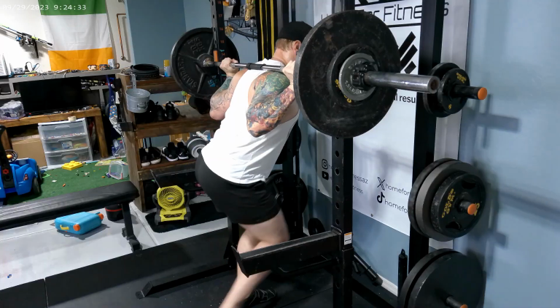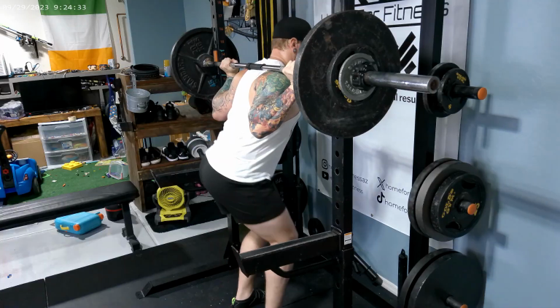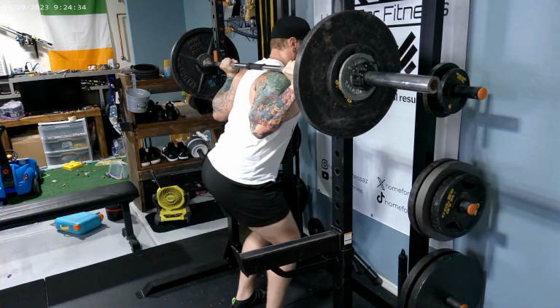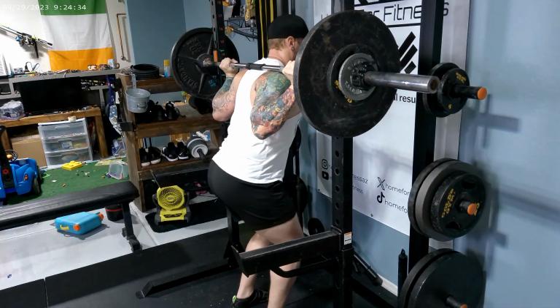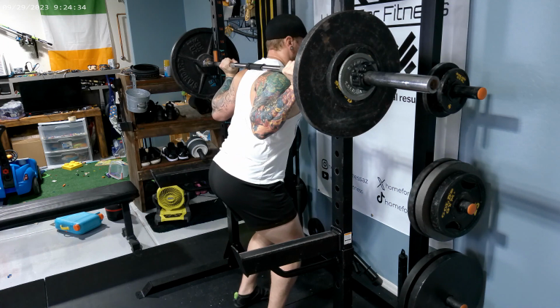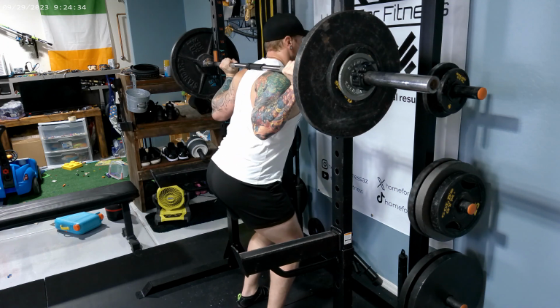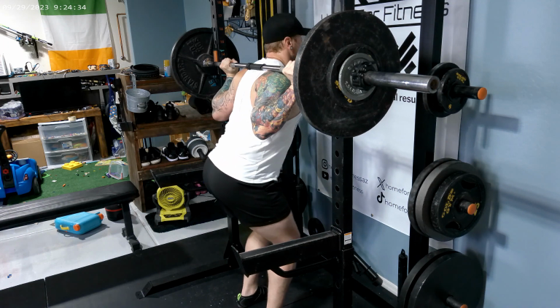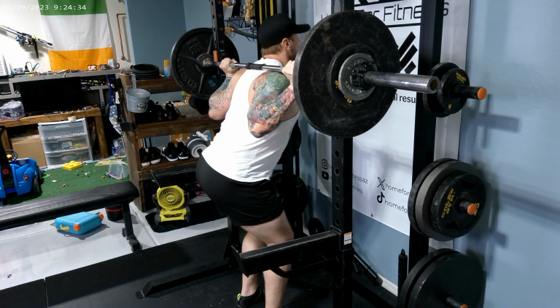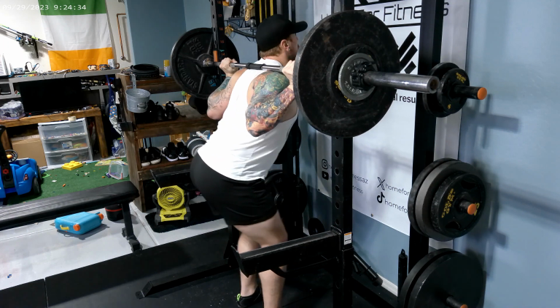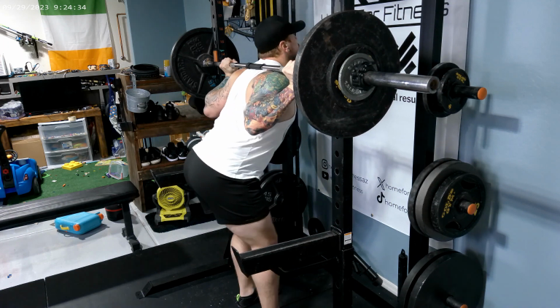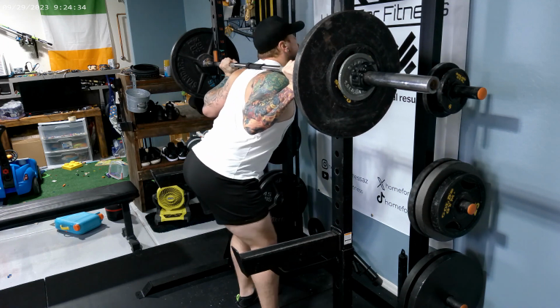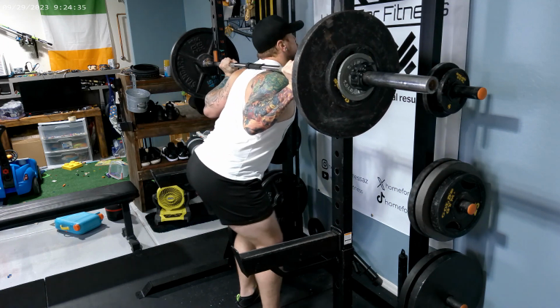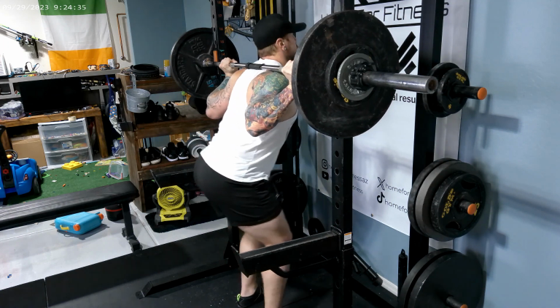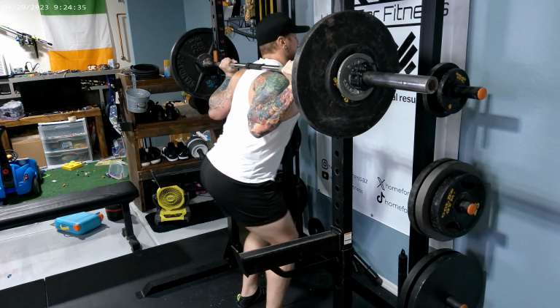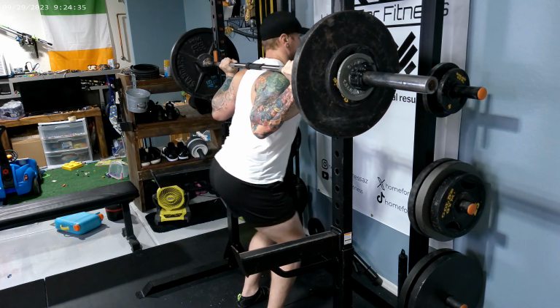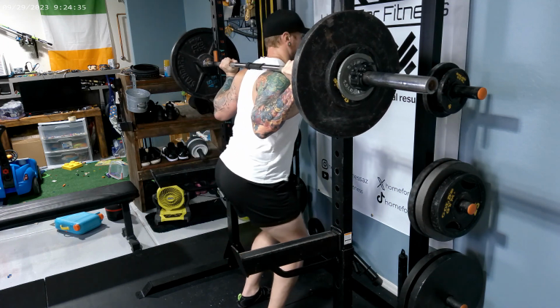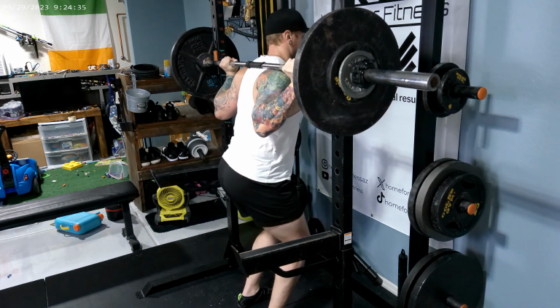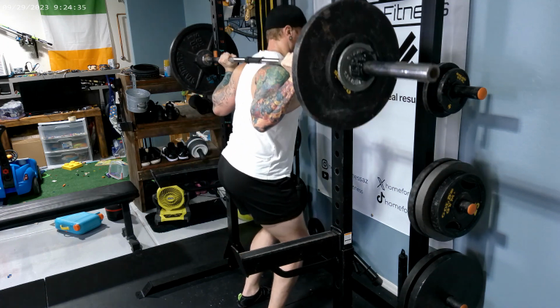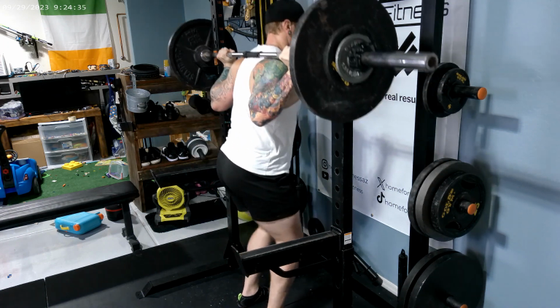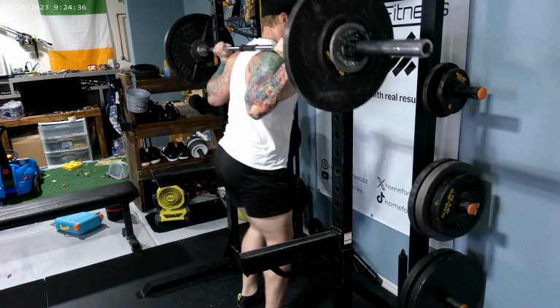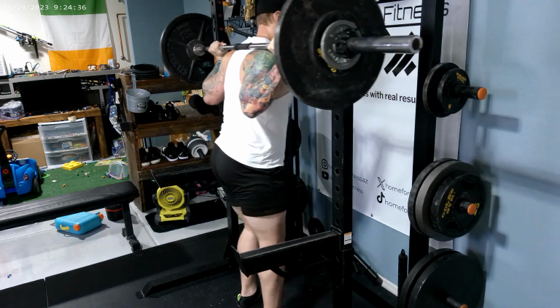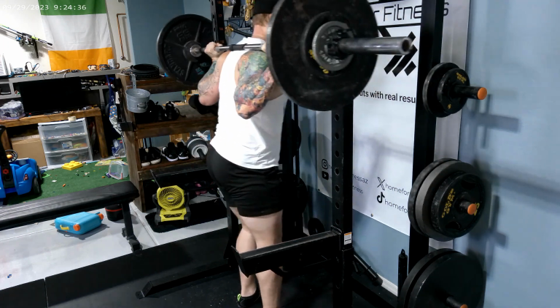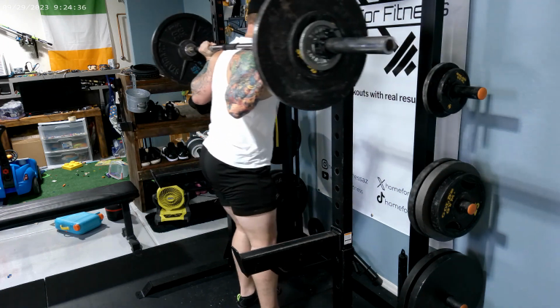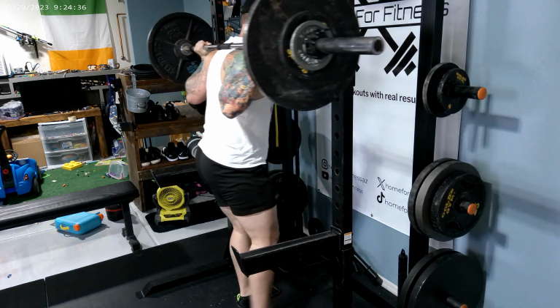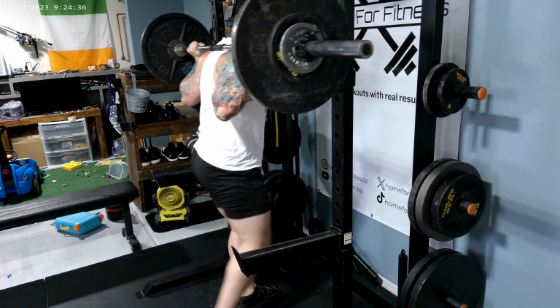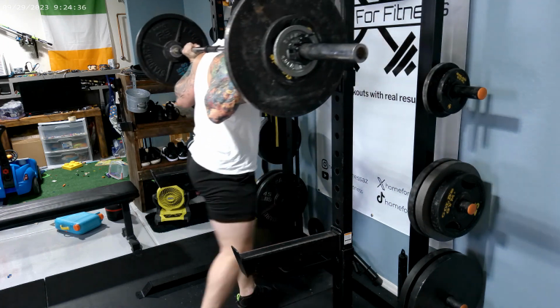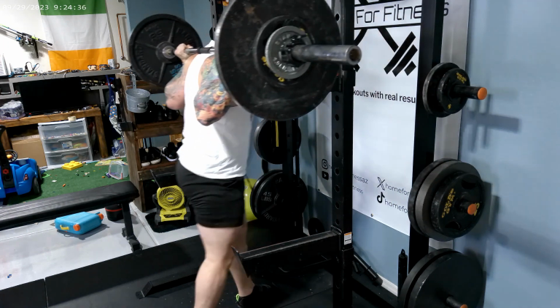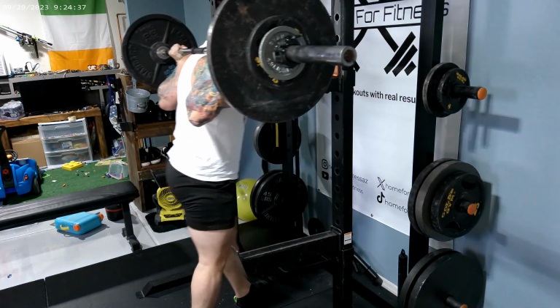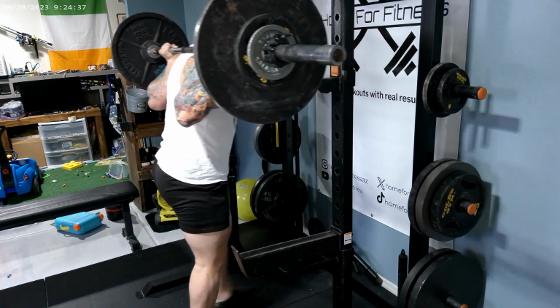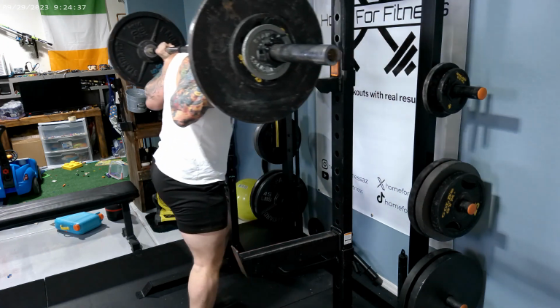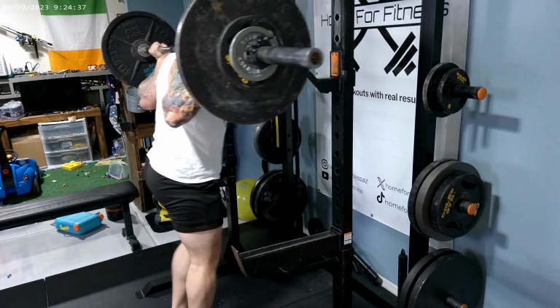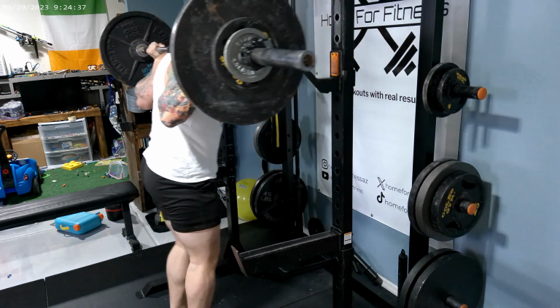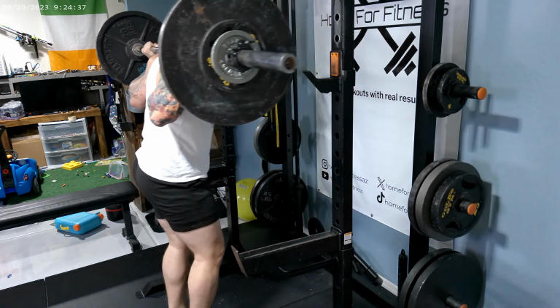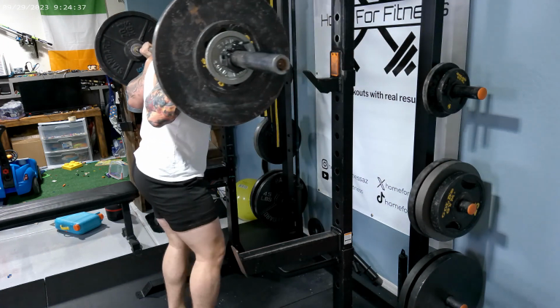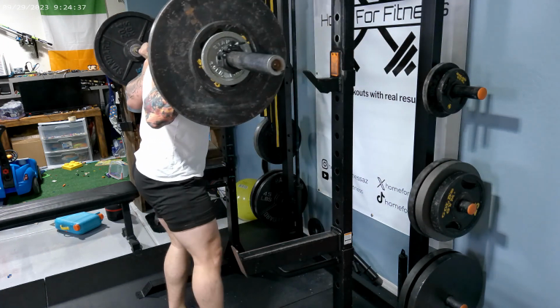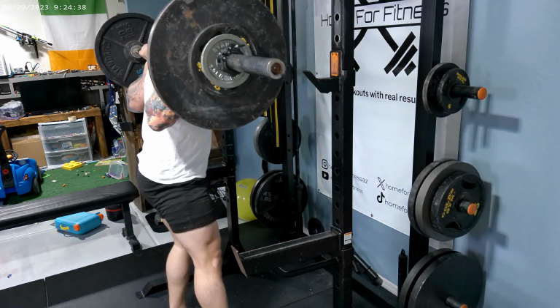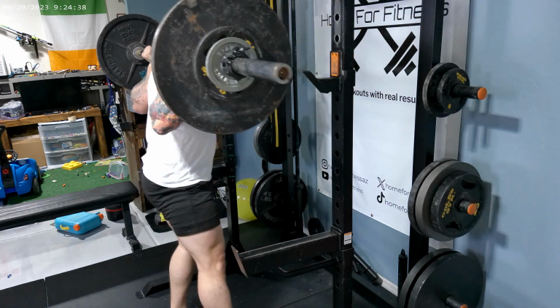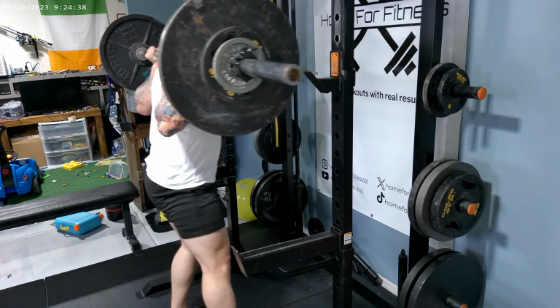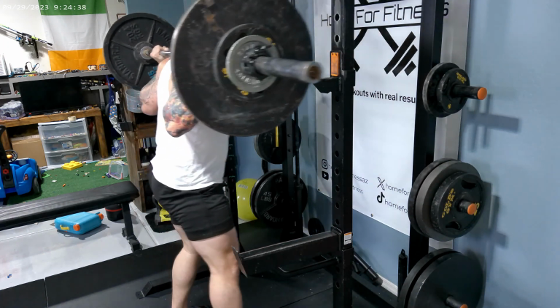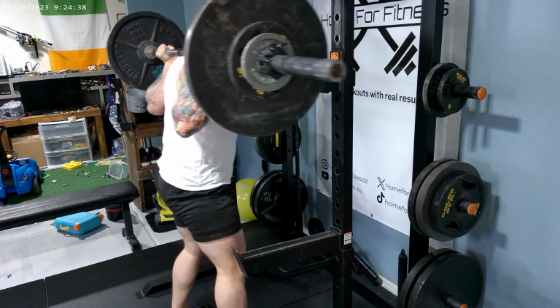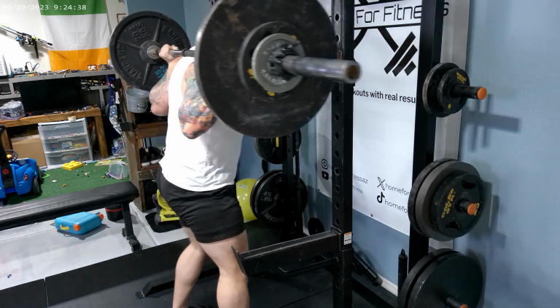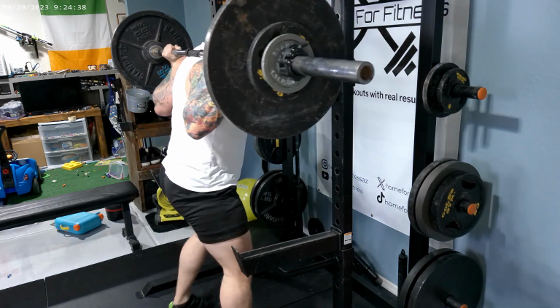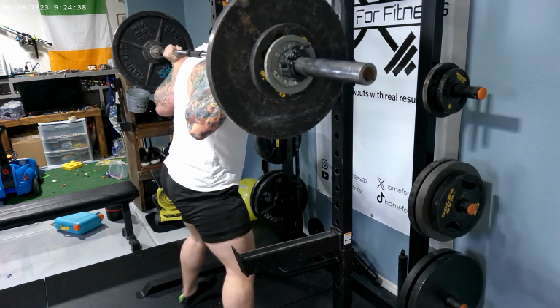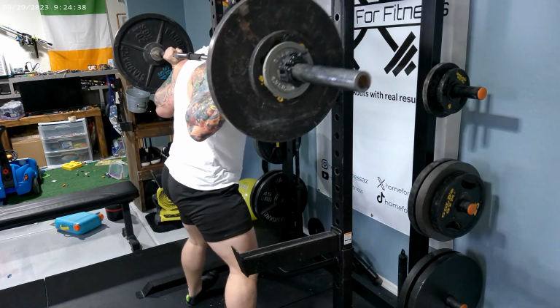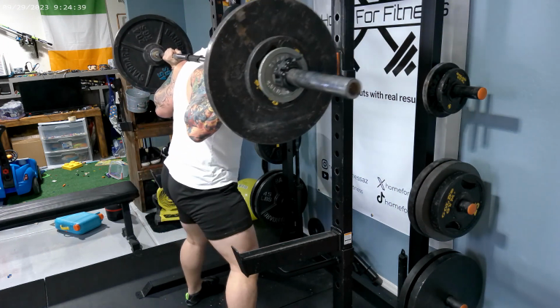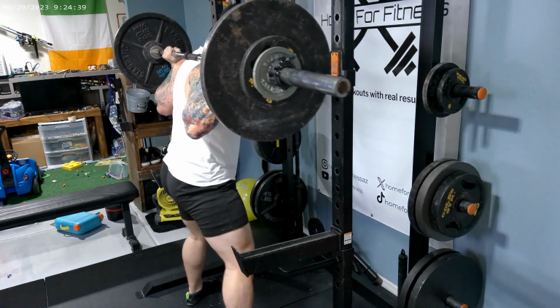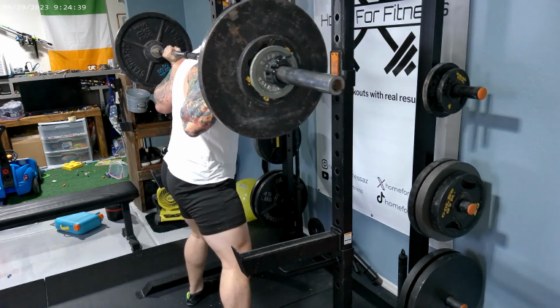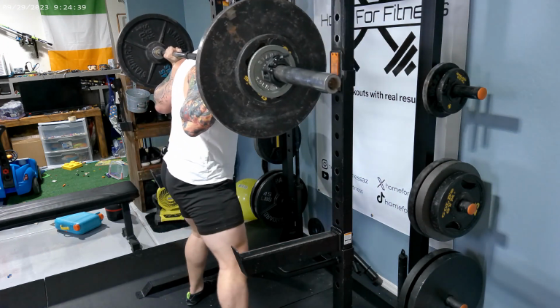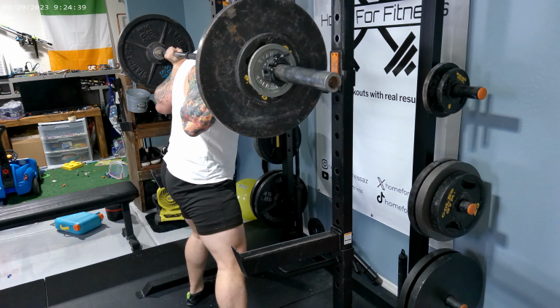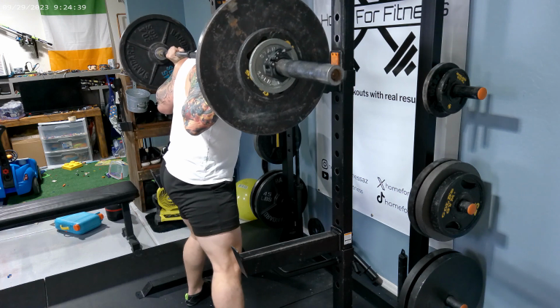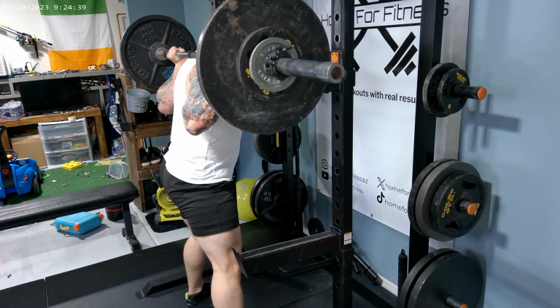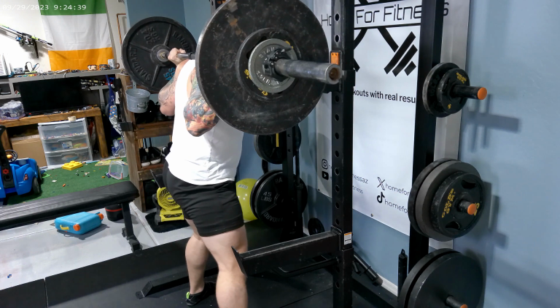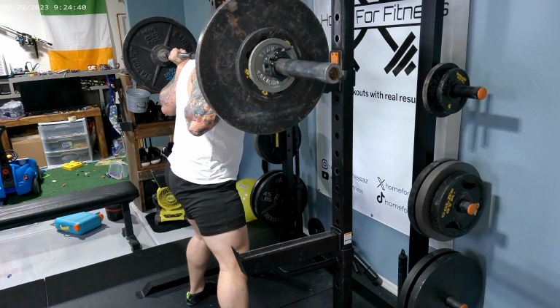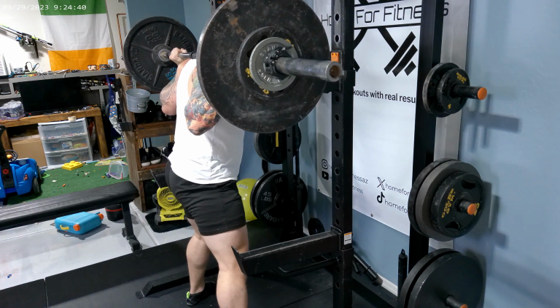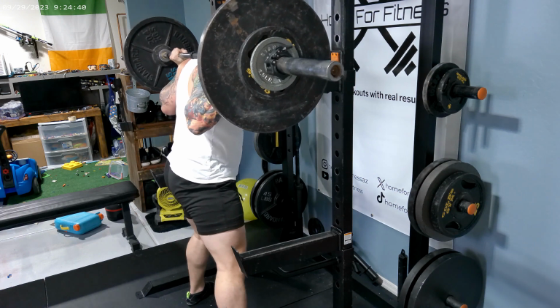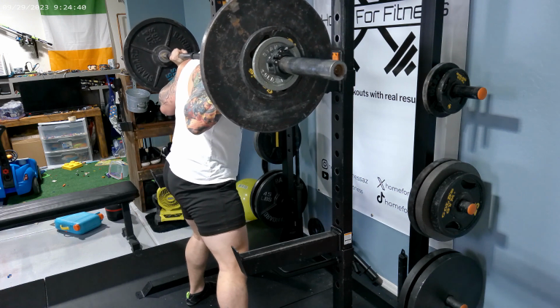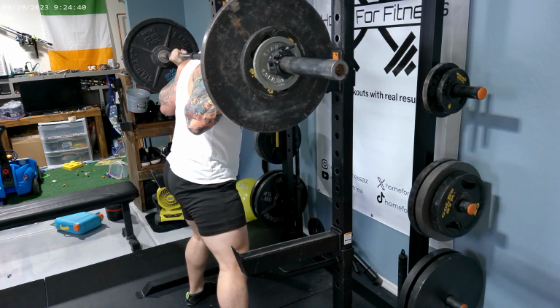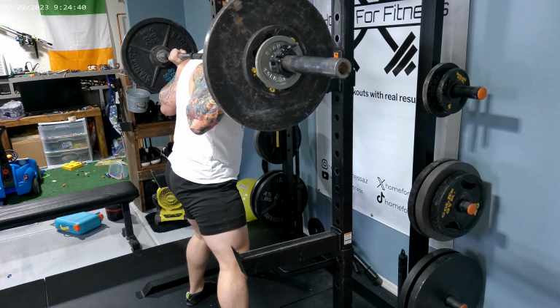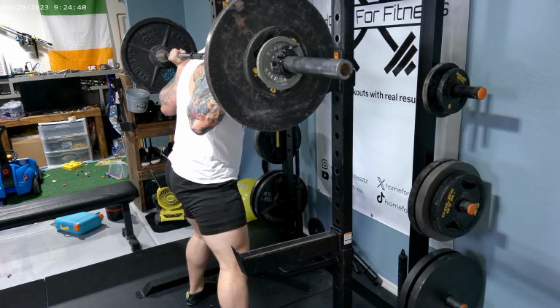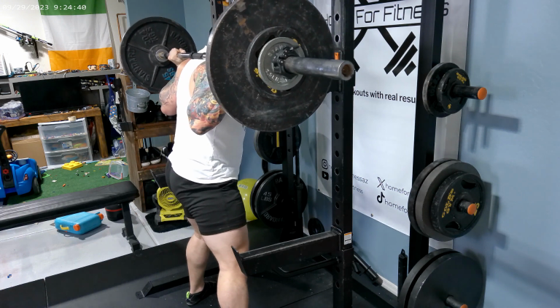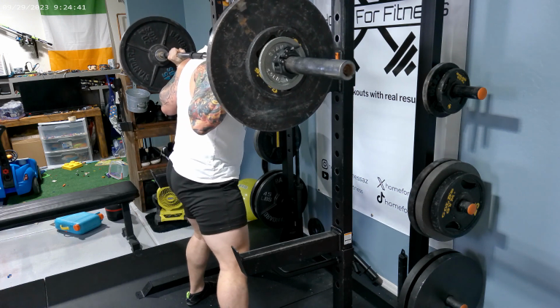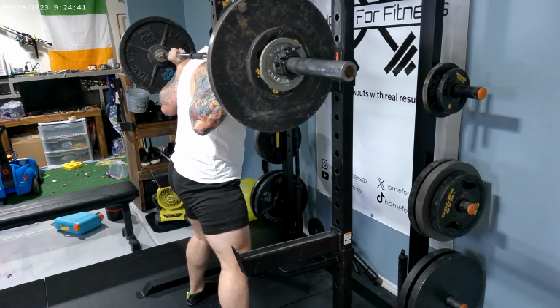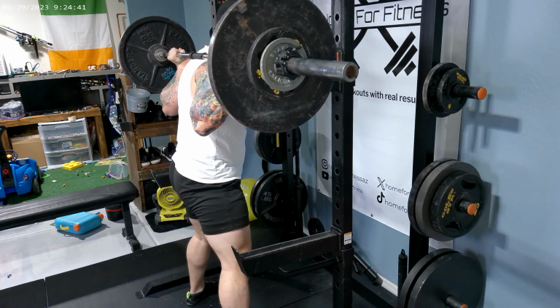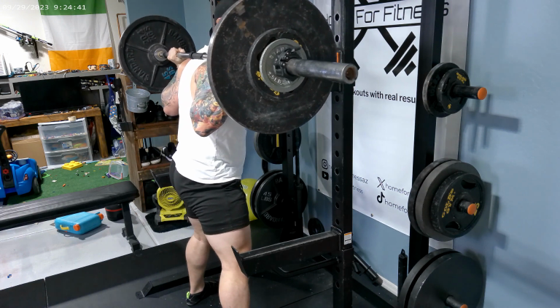All right, the next exercise we're going to do is a power squat, which is a compound exercise, three by 12 at 160 pounds.